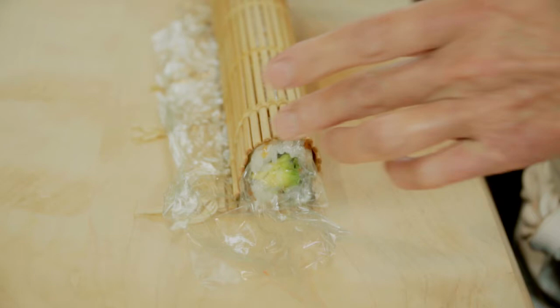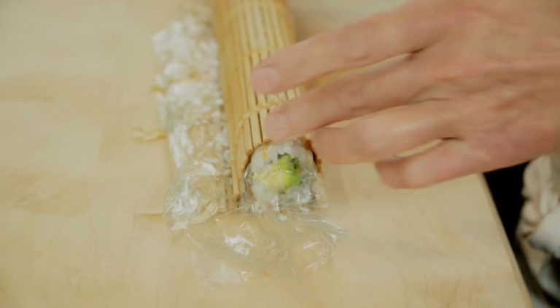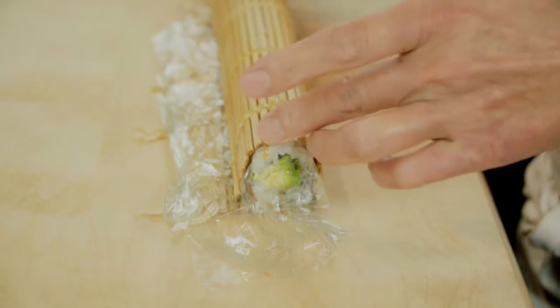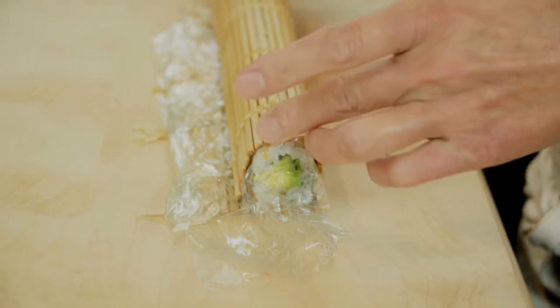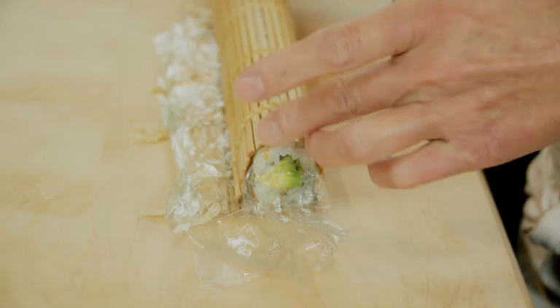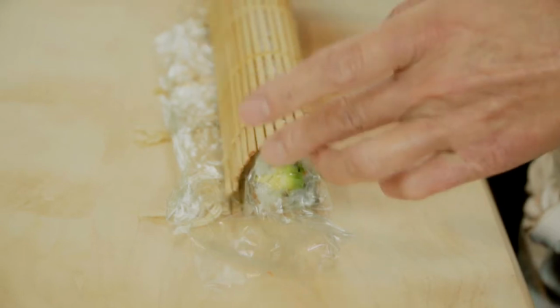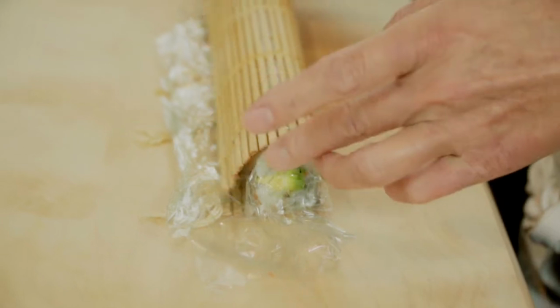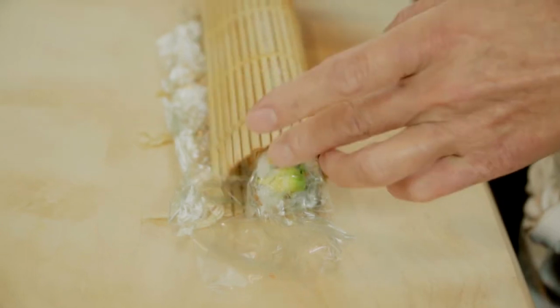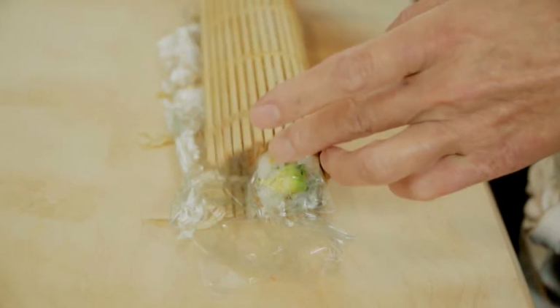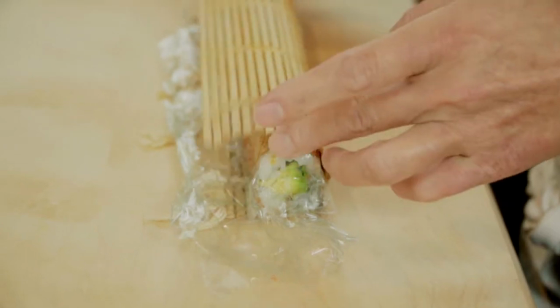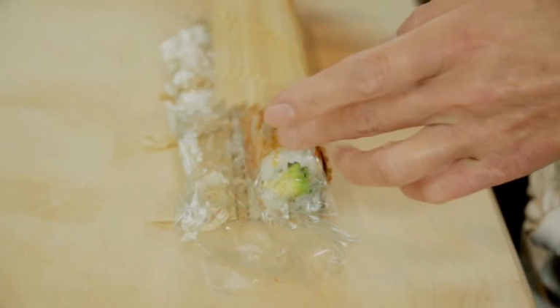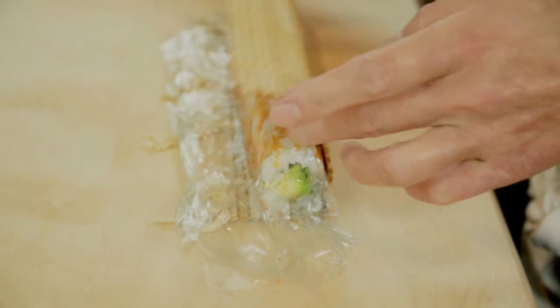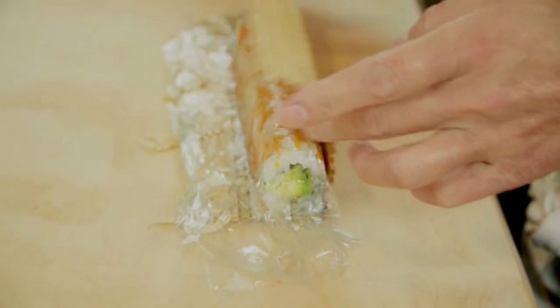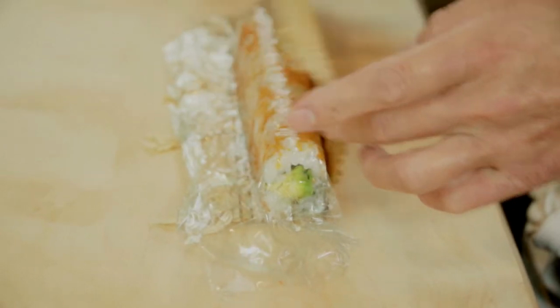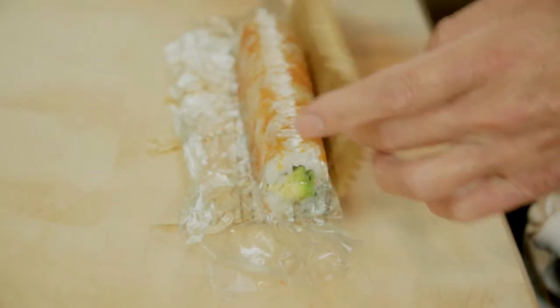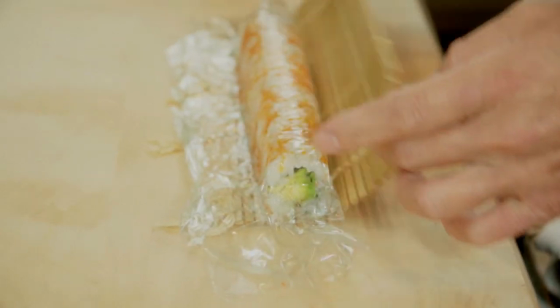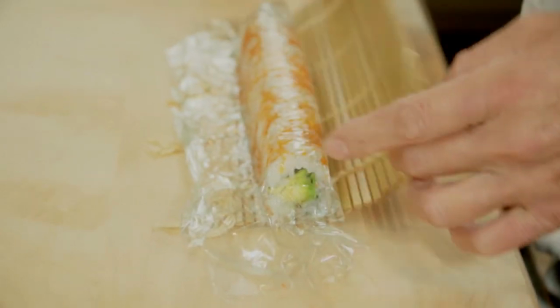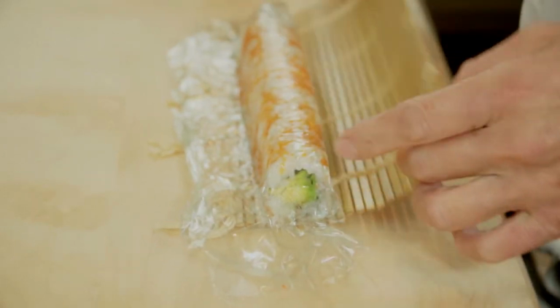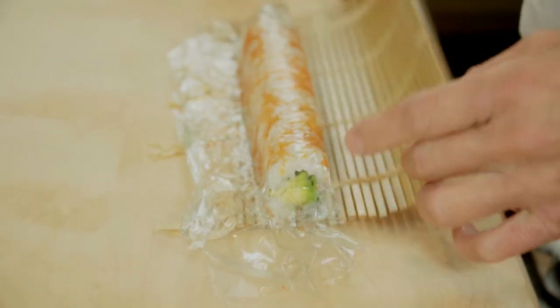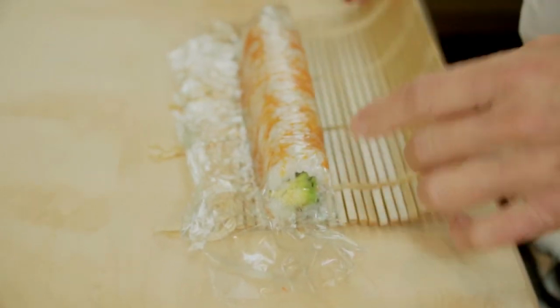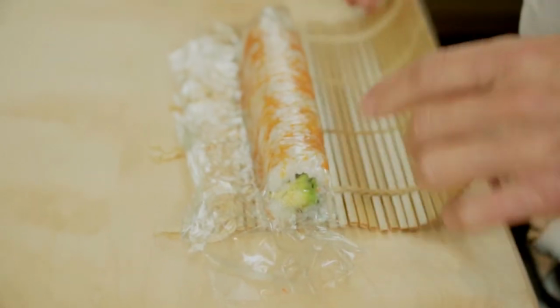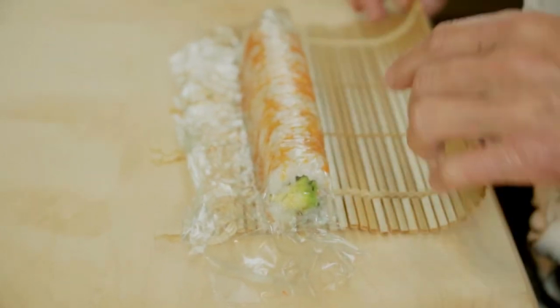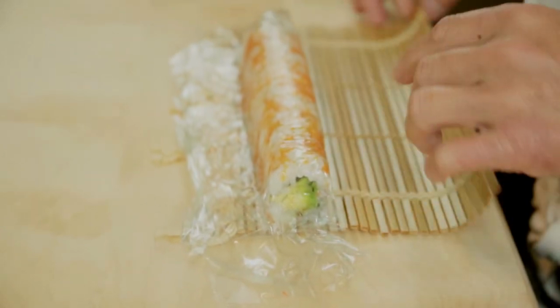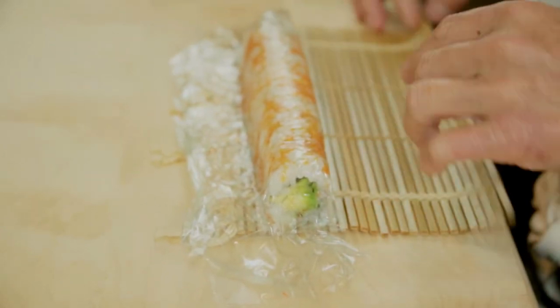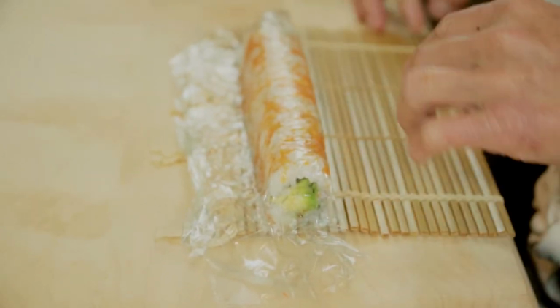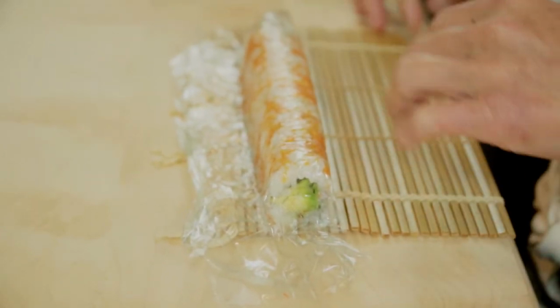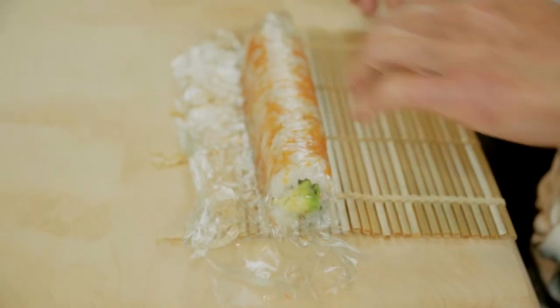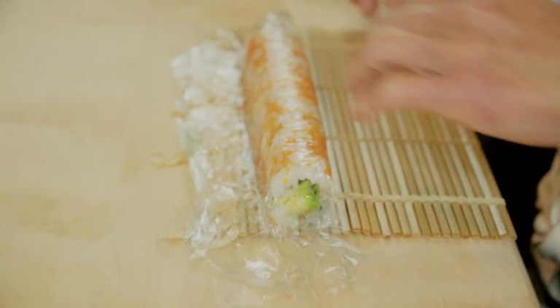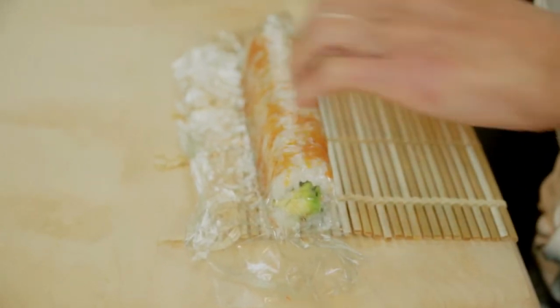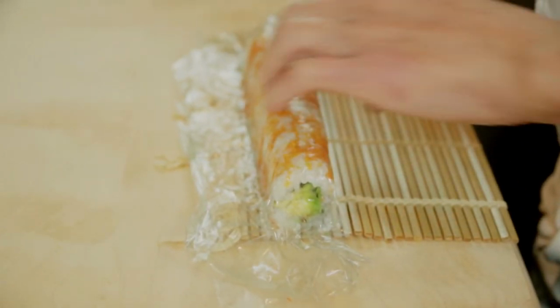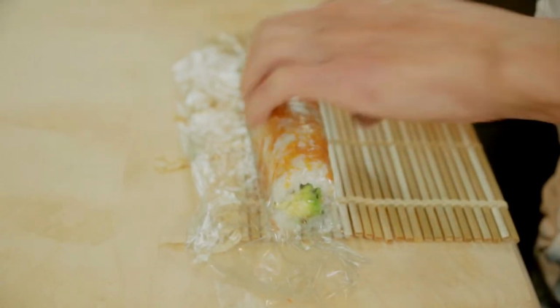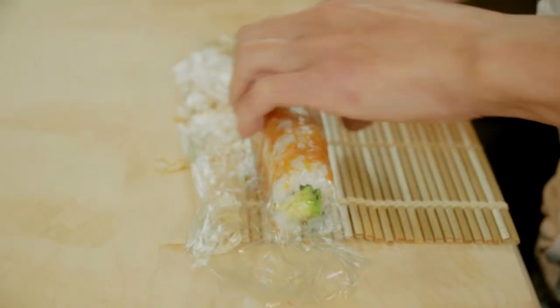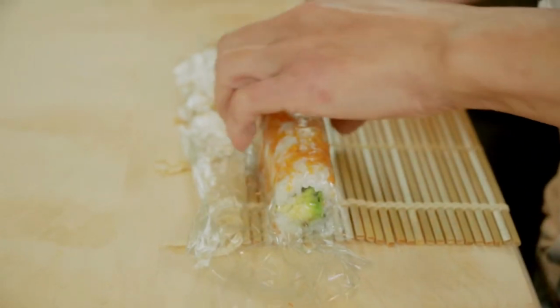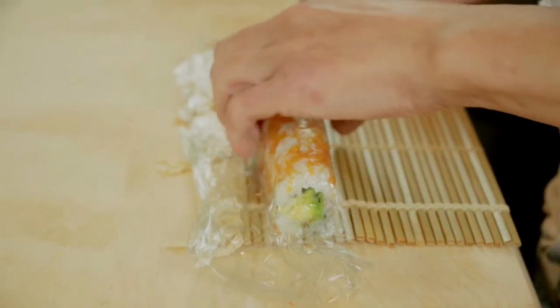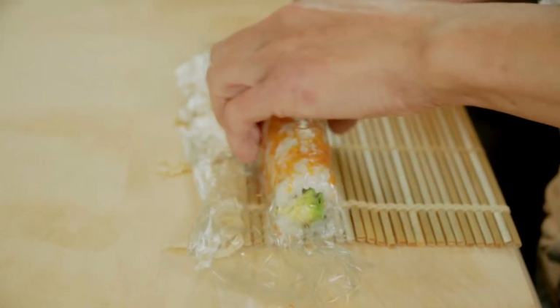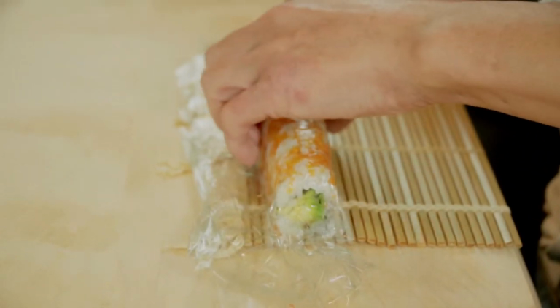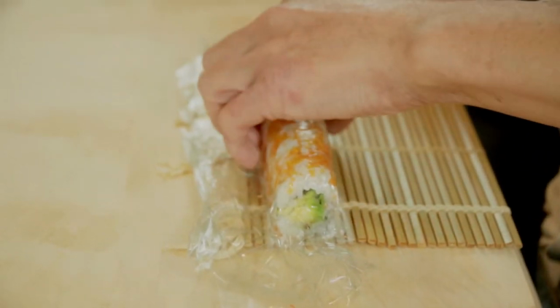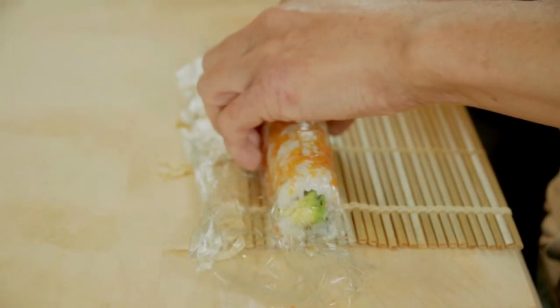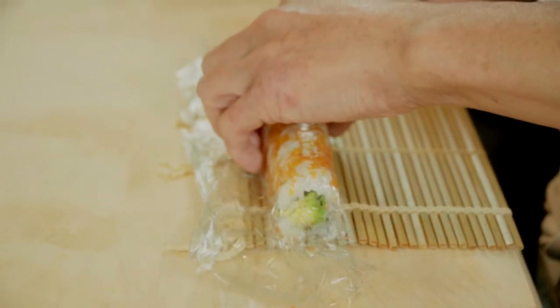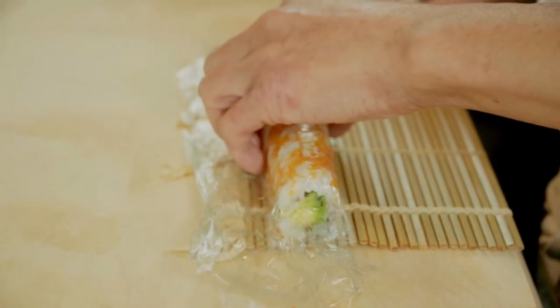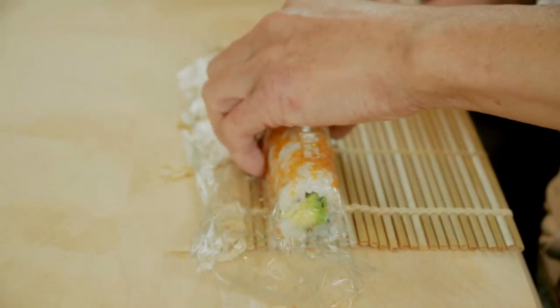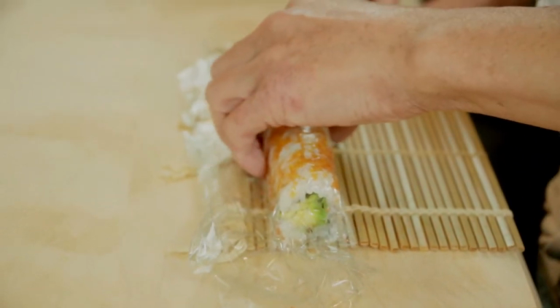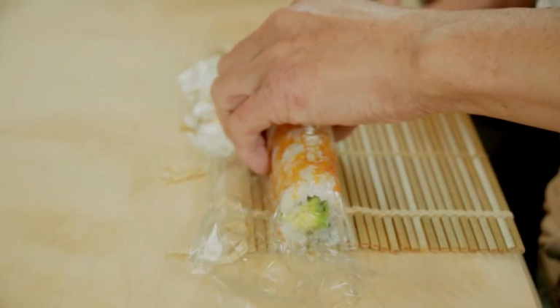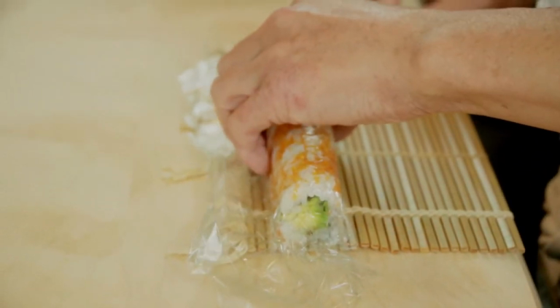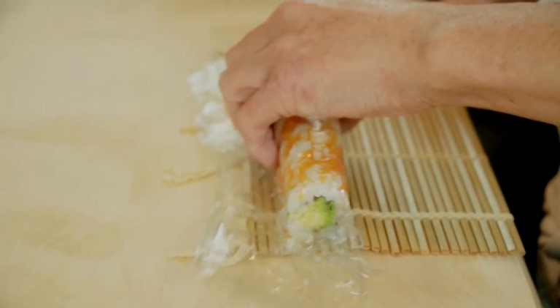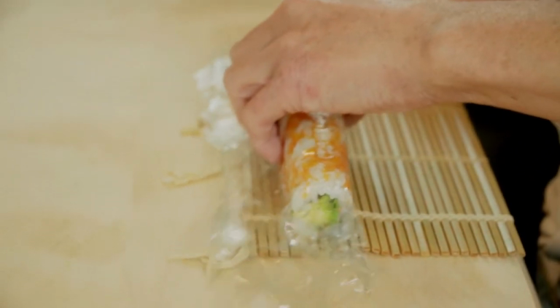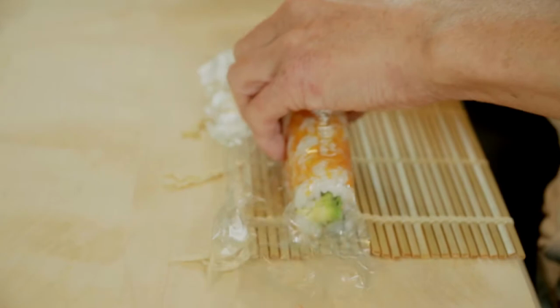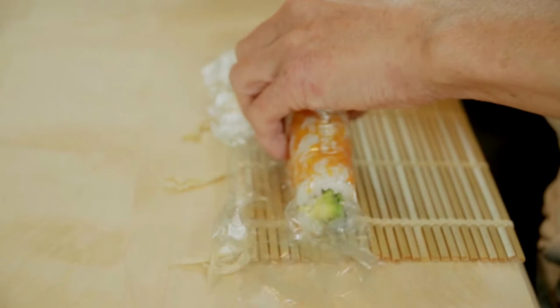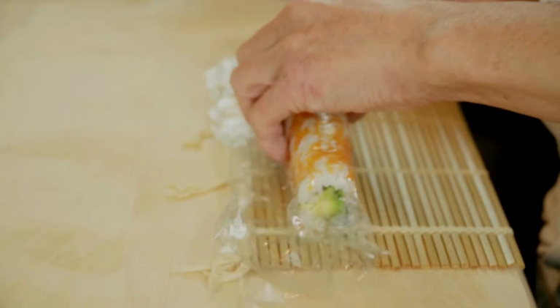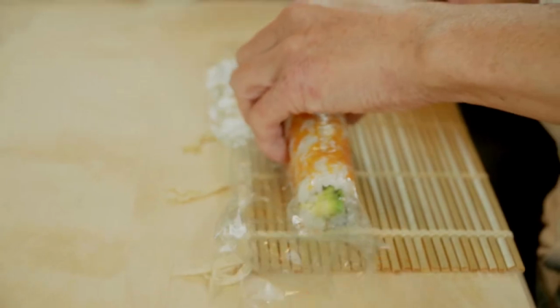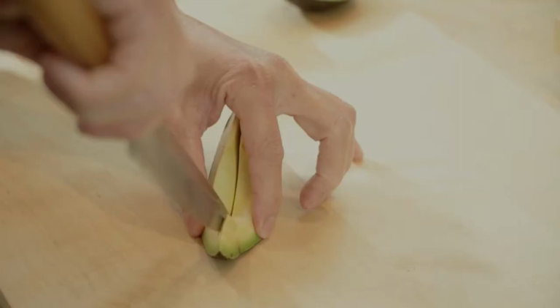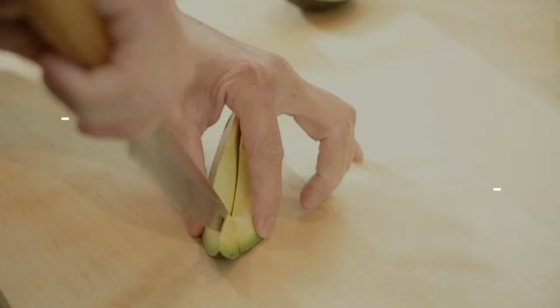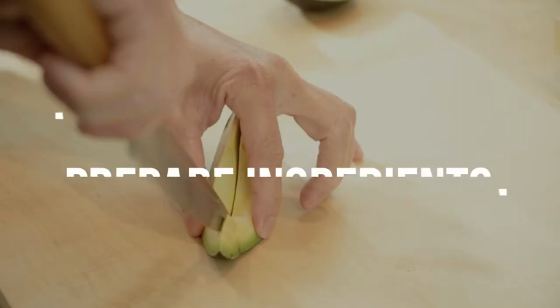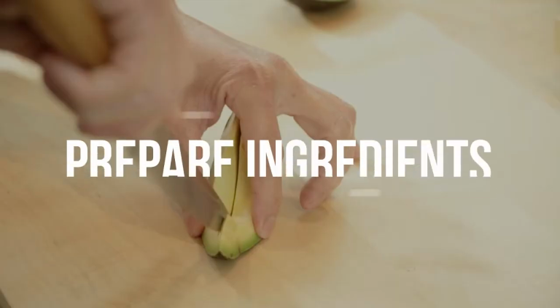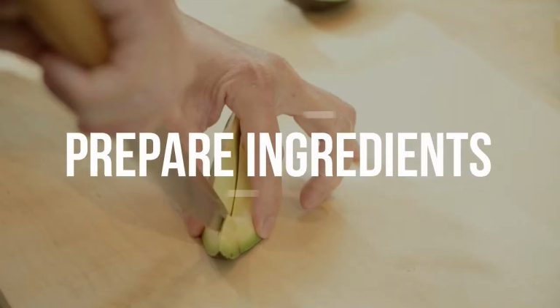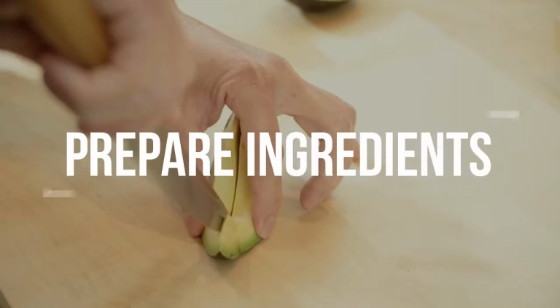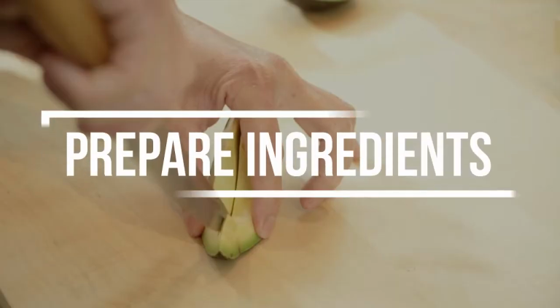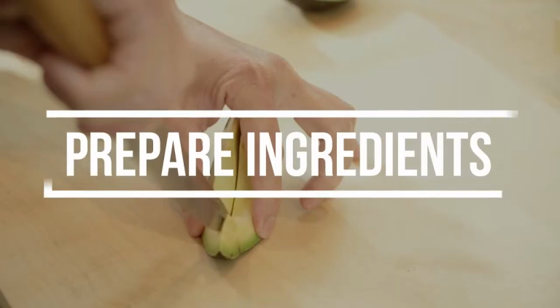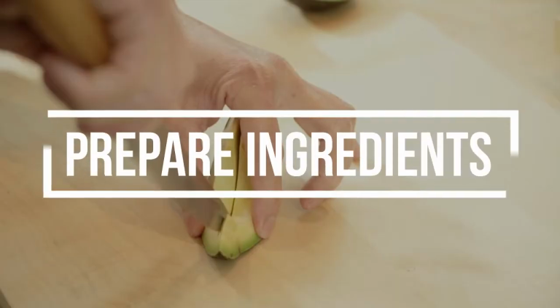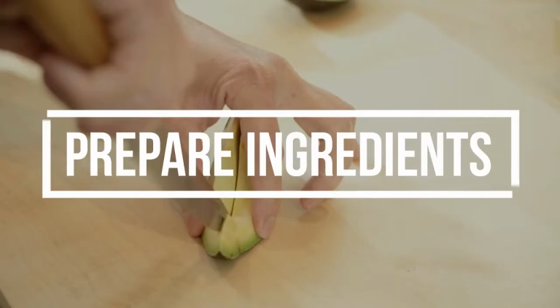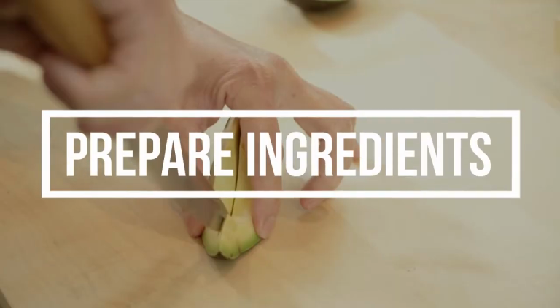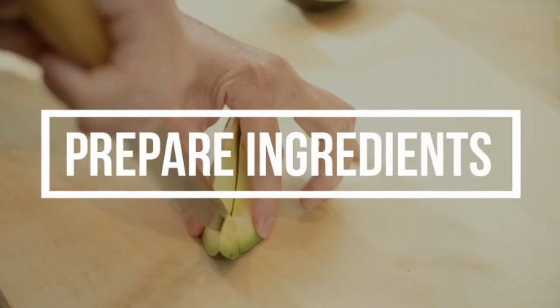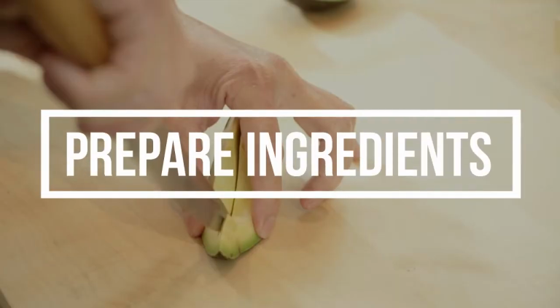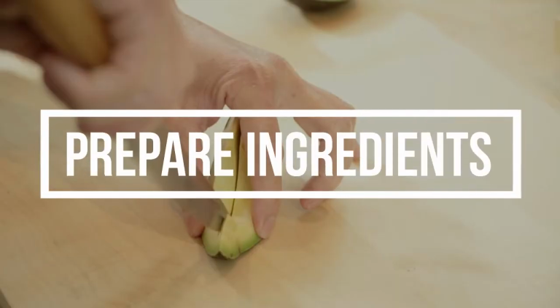A complete guide on how to make the perfect California roll. Prepare ingredients.